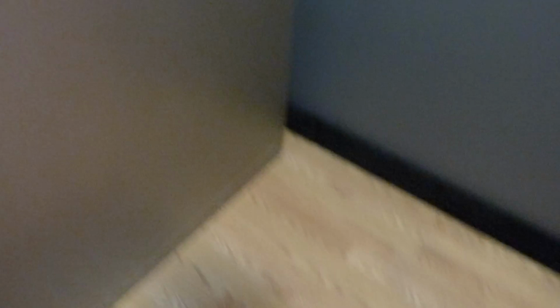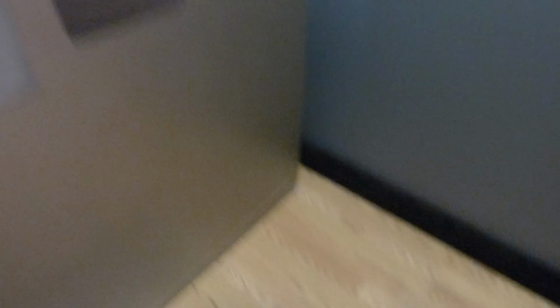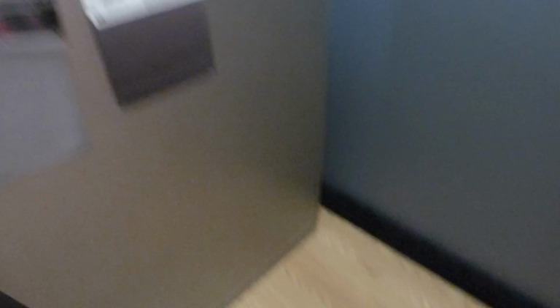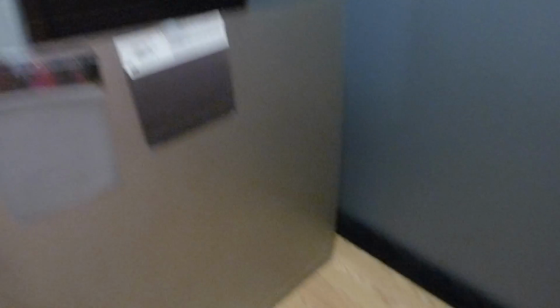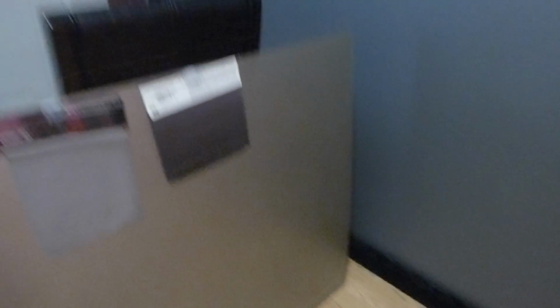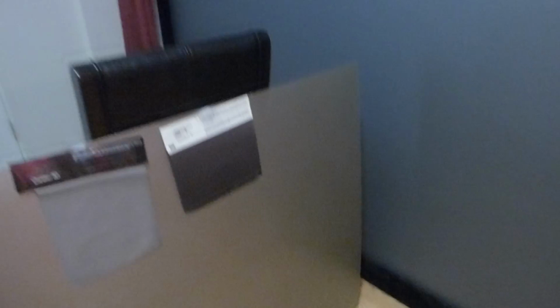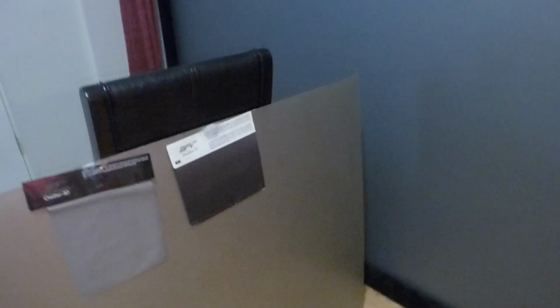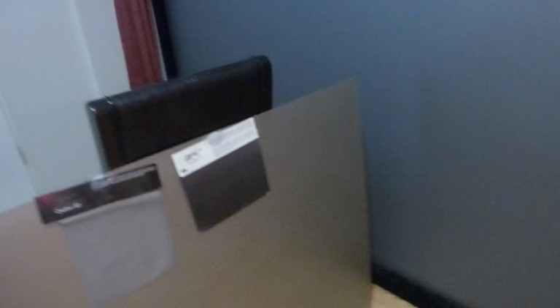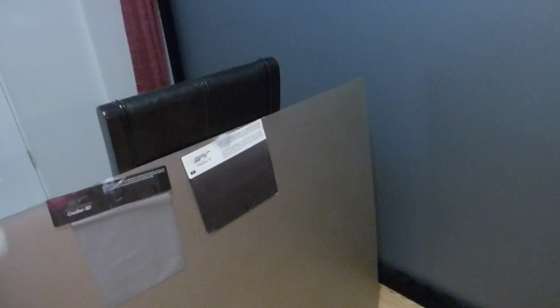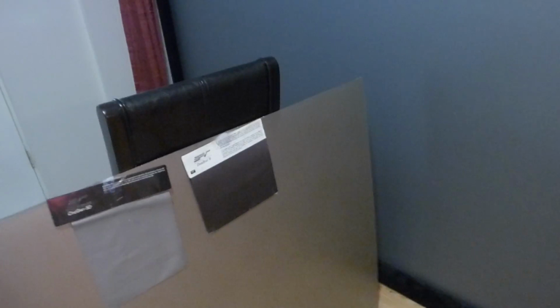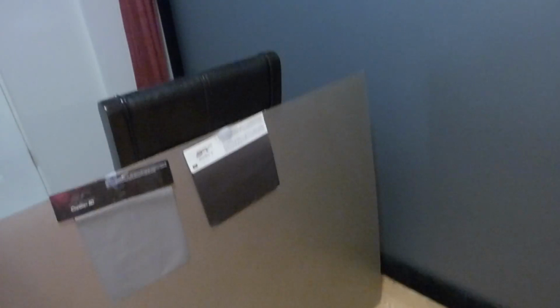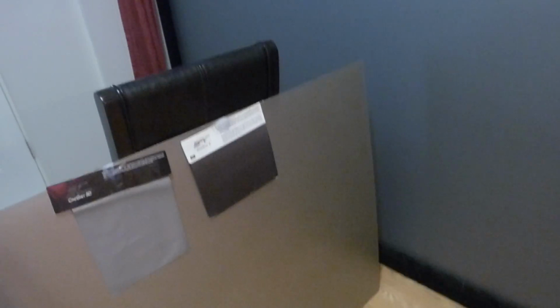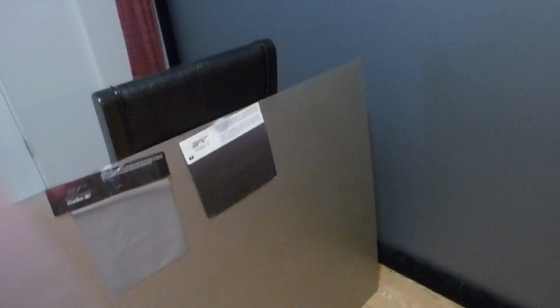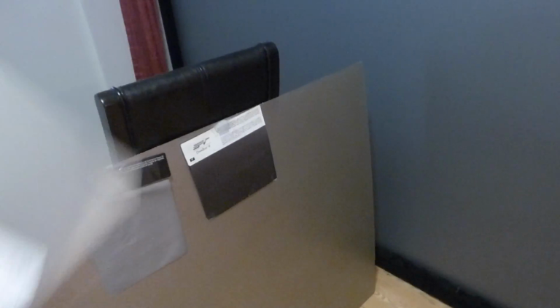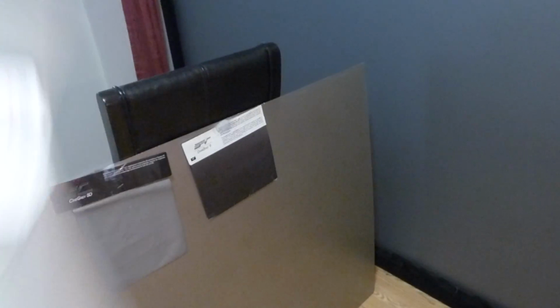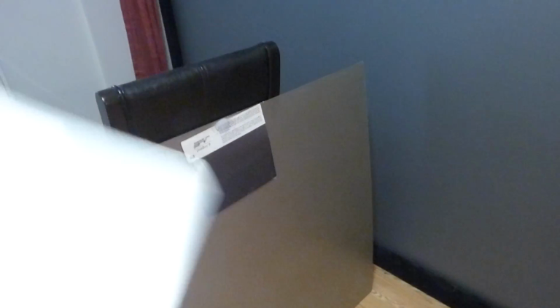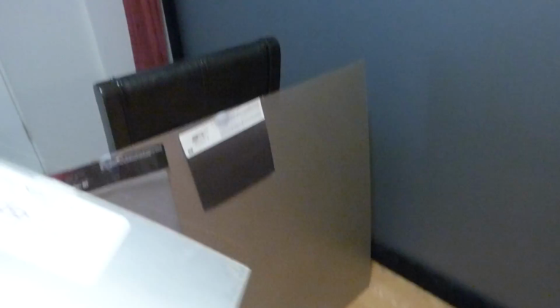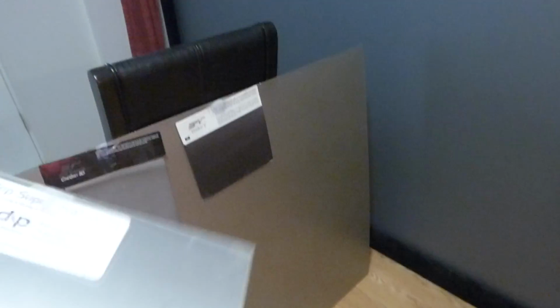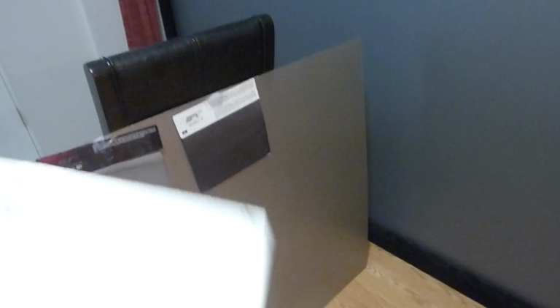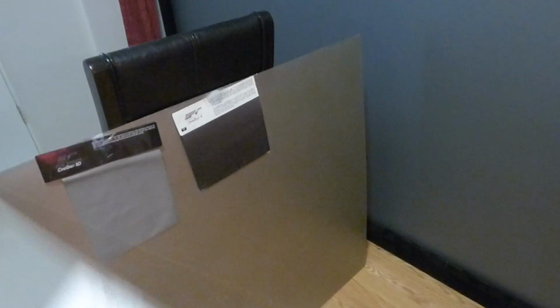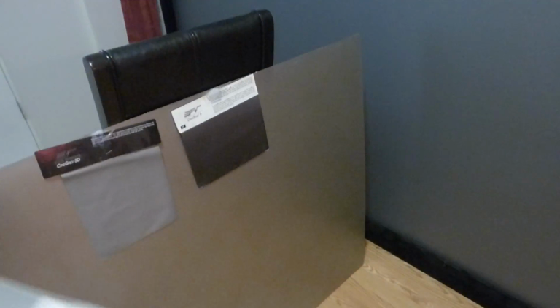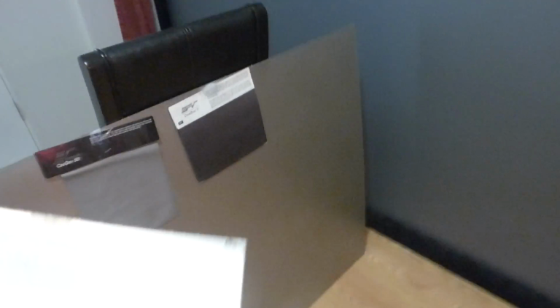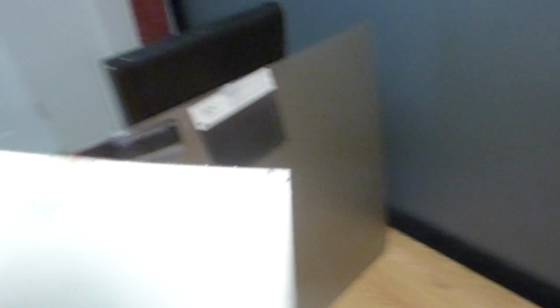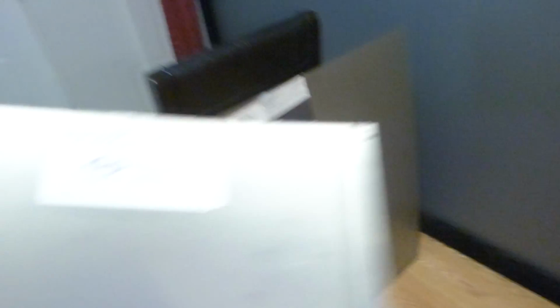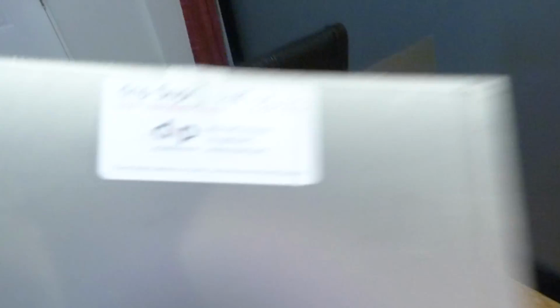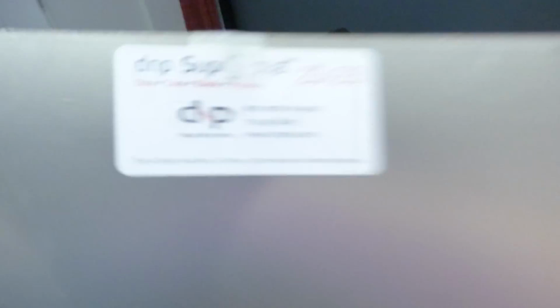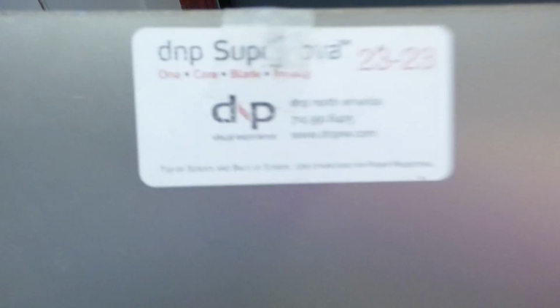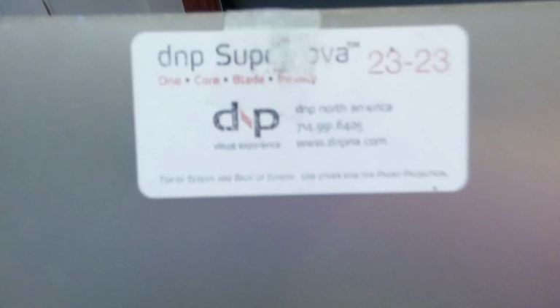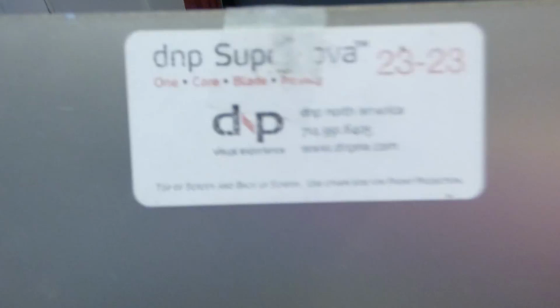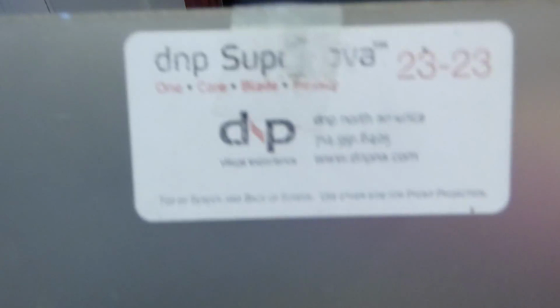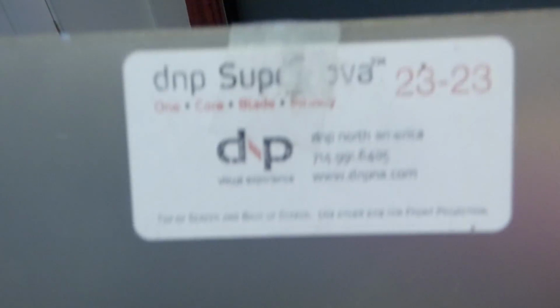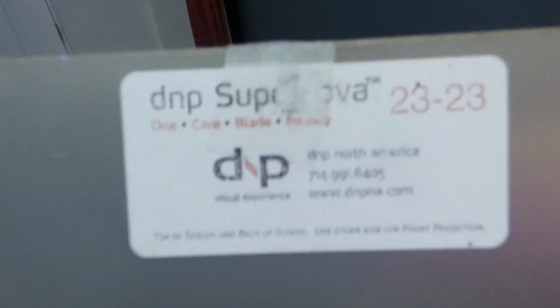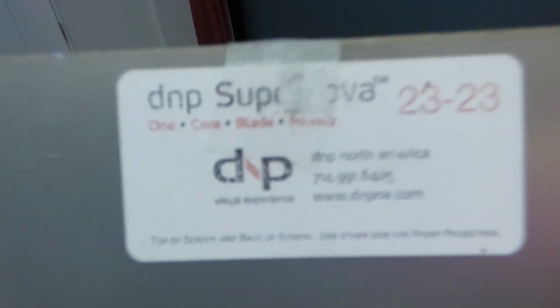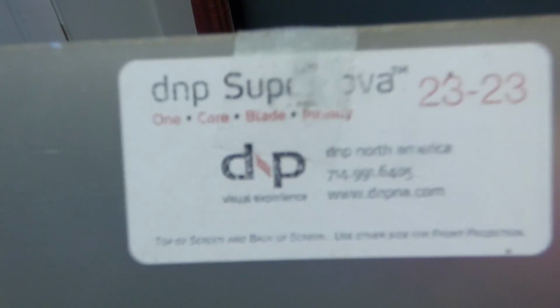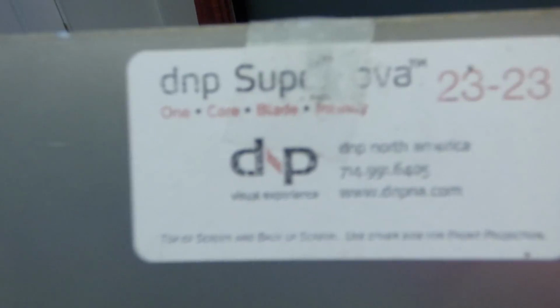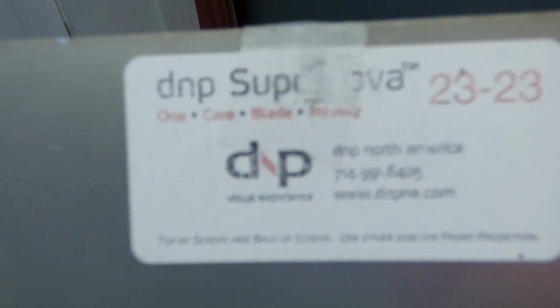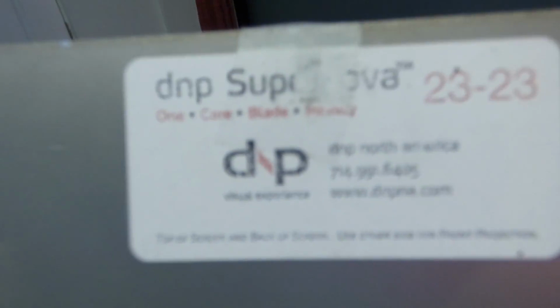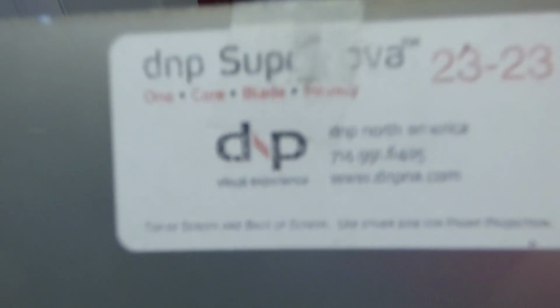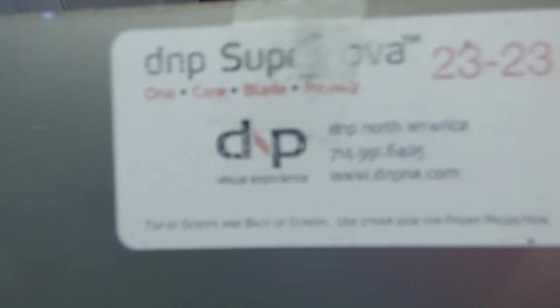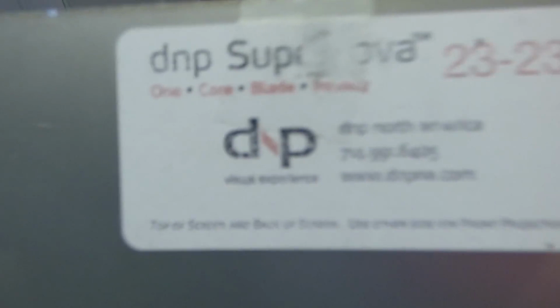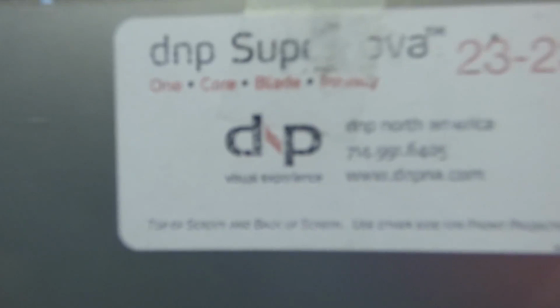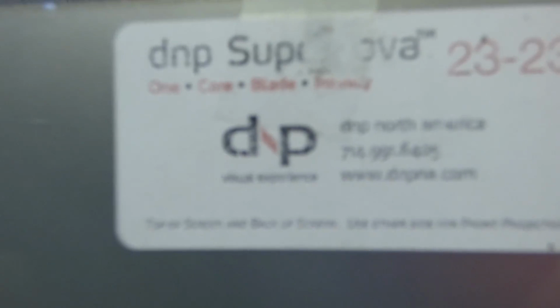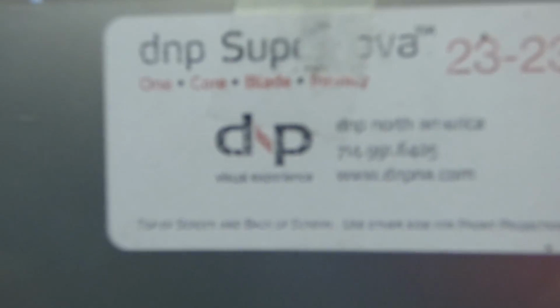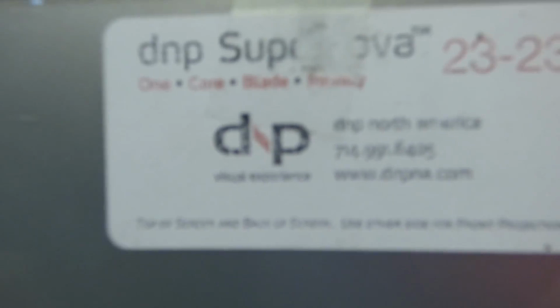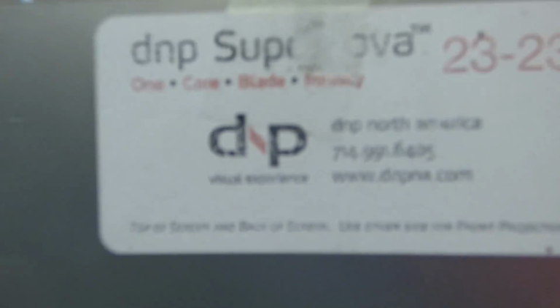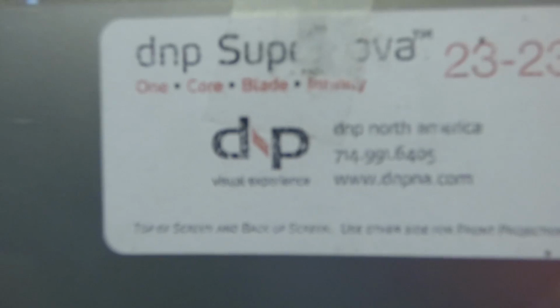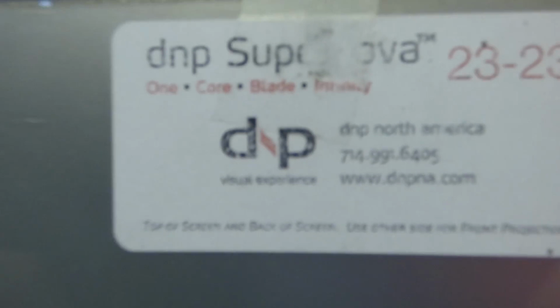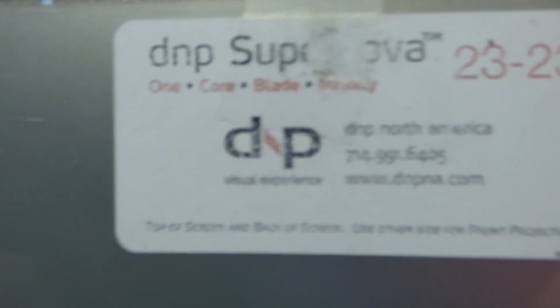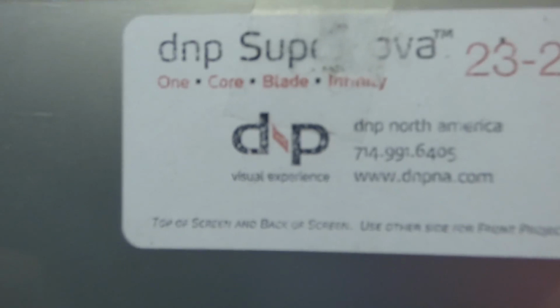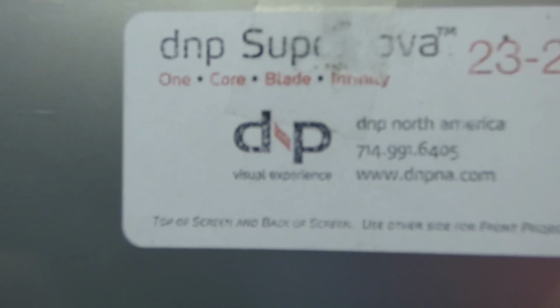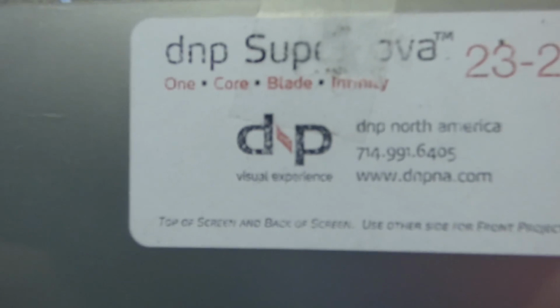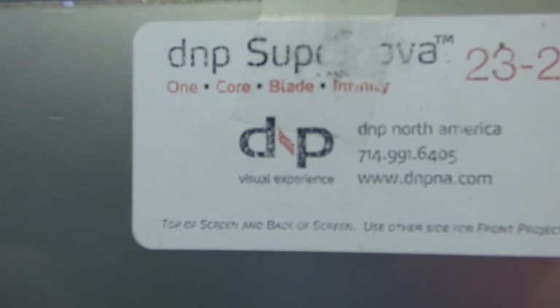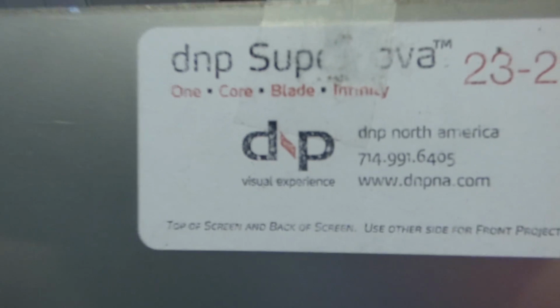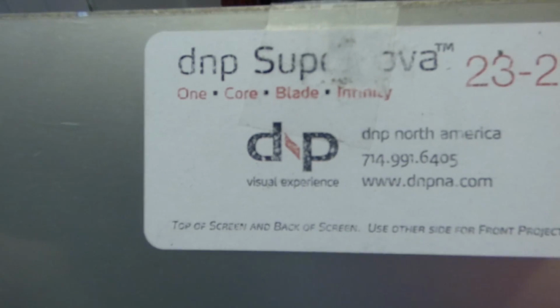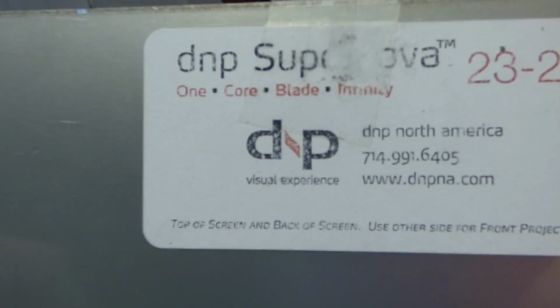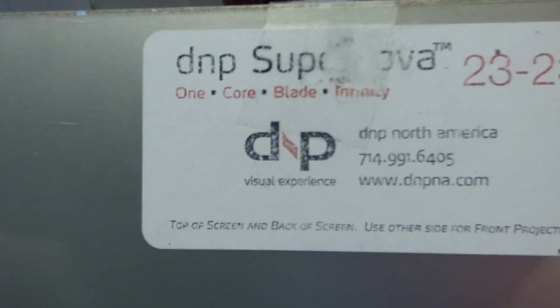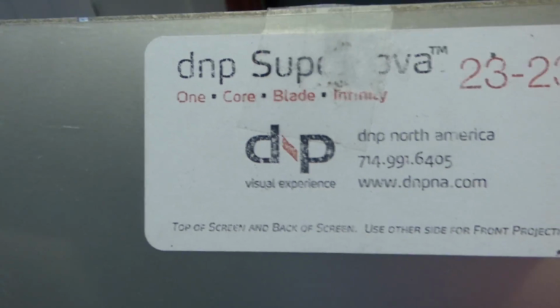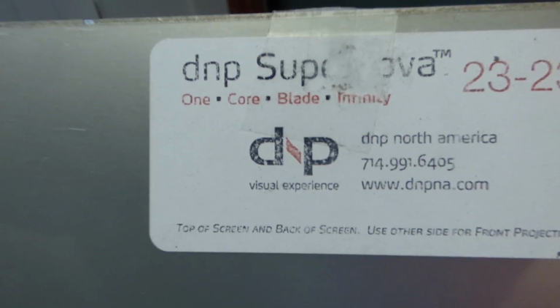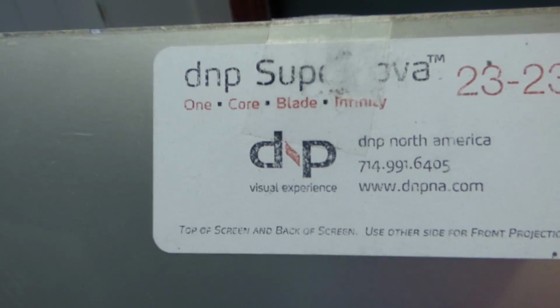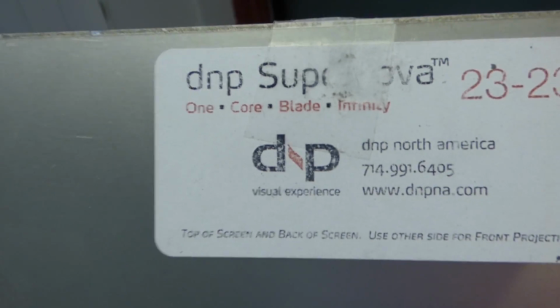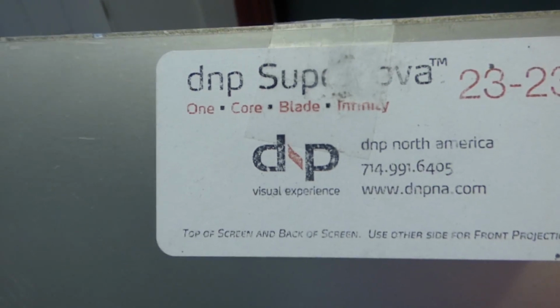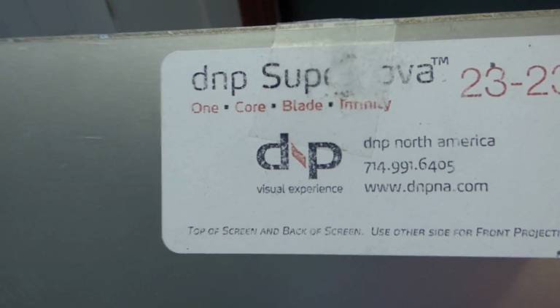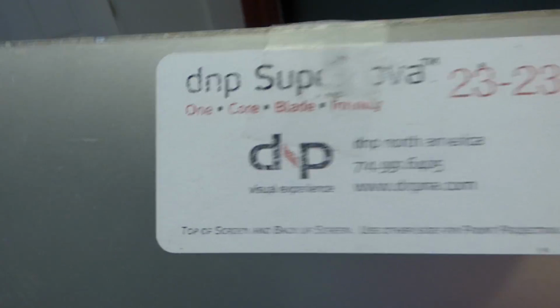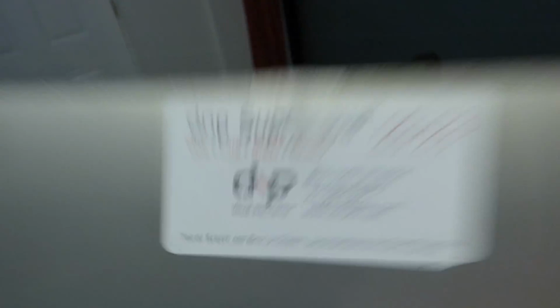Let's get to the sample. Over here we have the DMP Supernova — this is the blade right here.